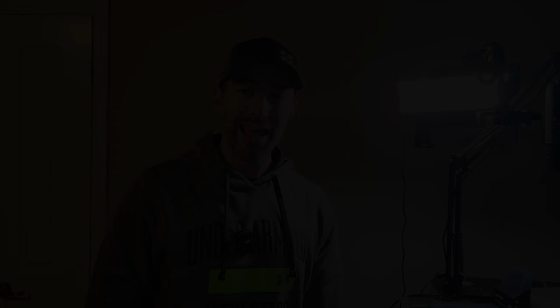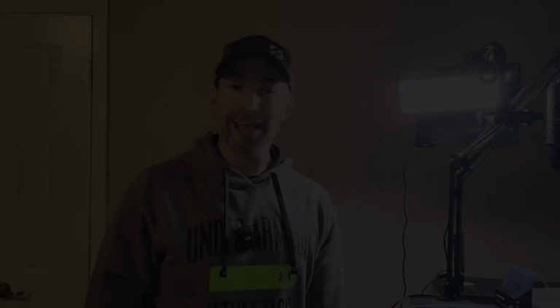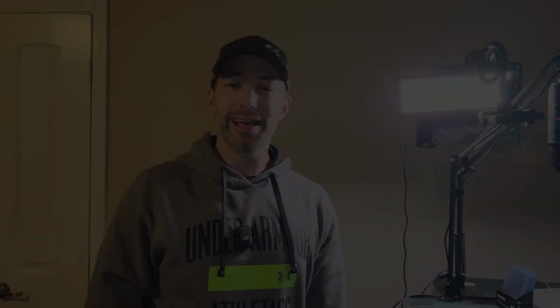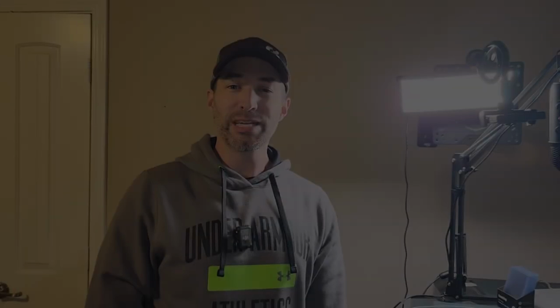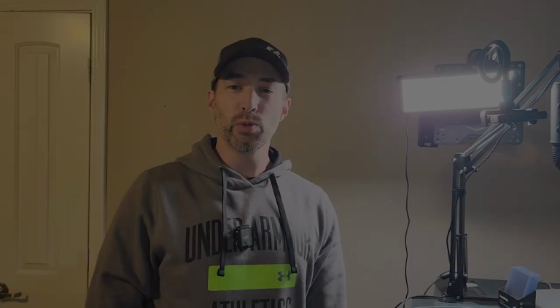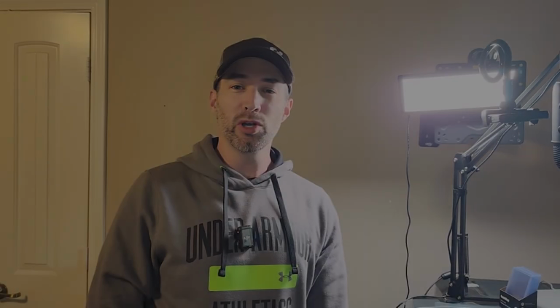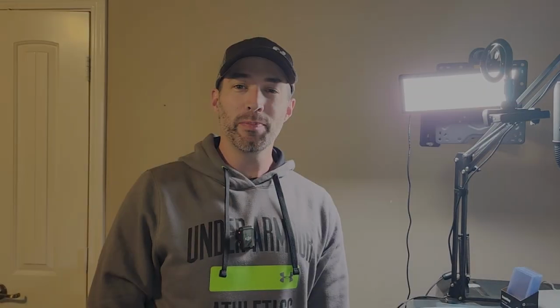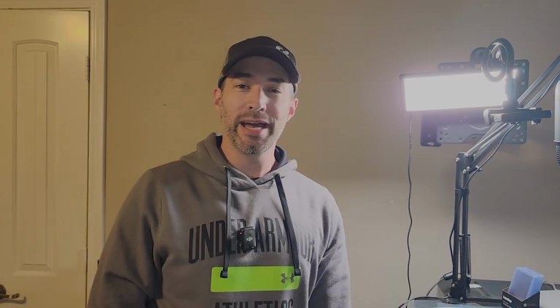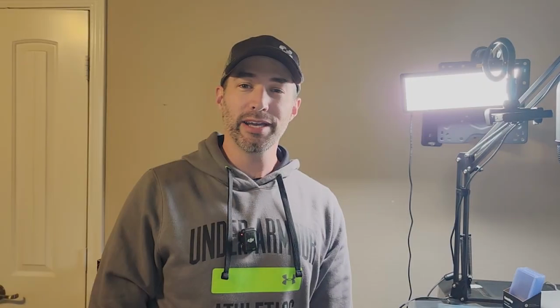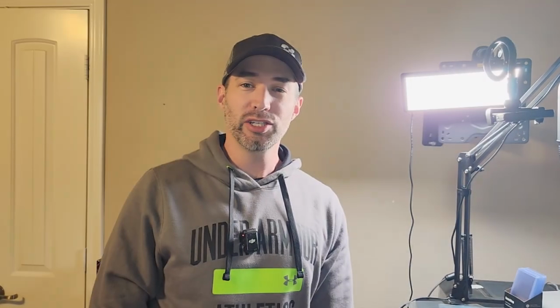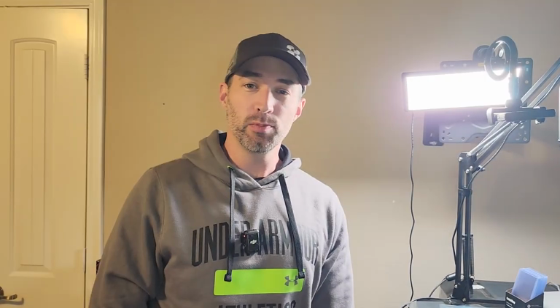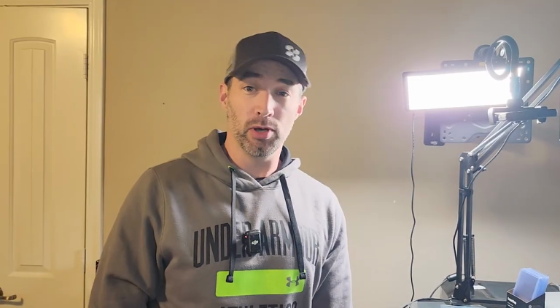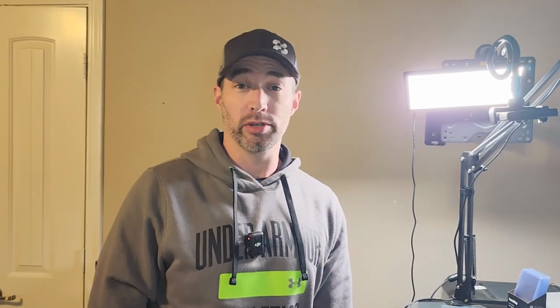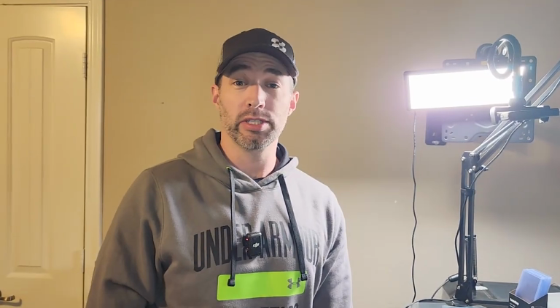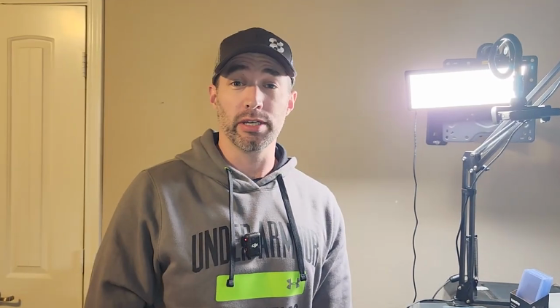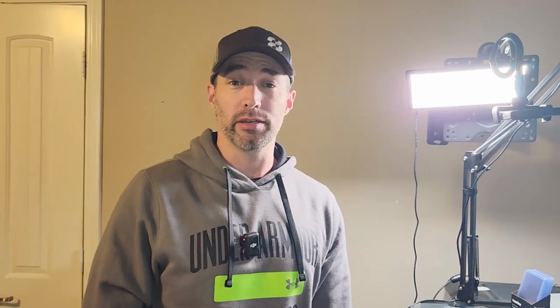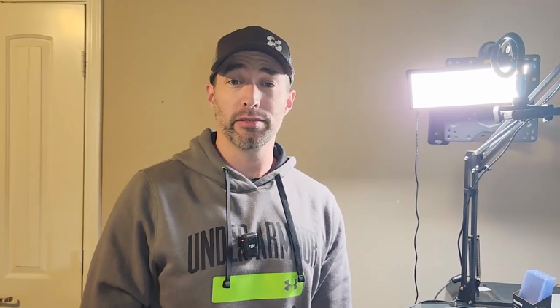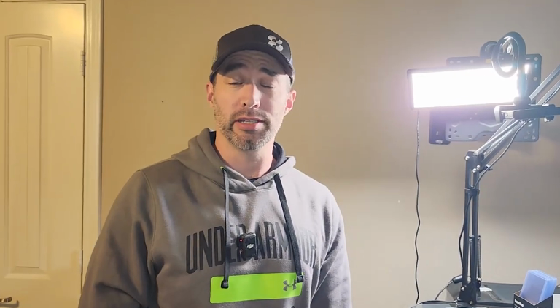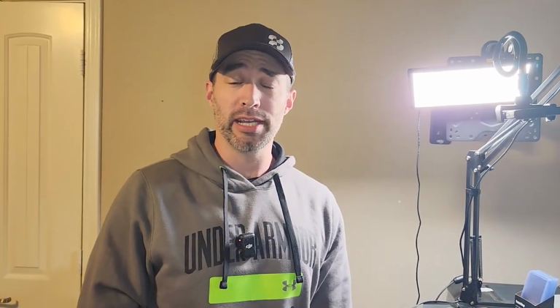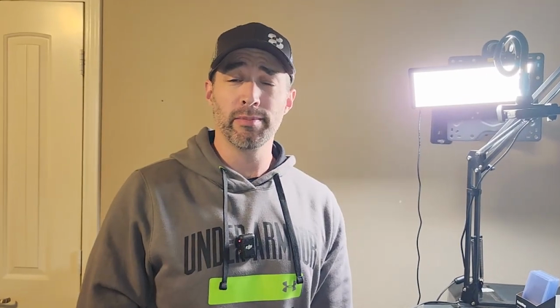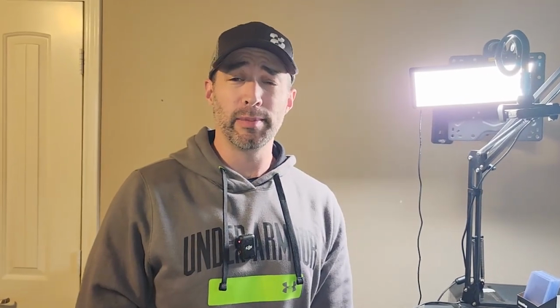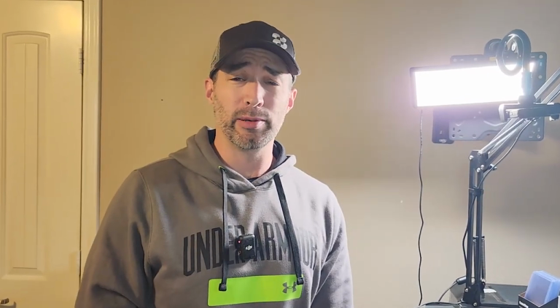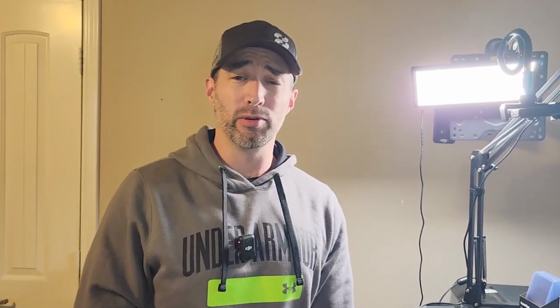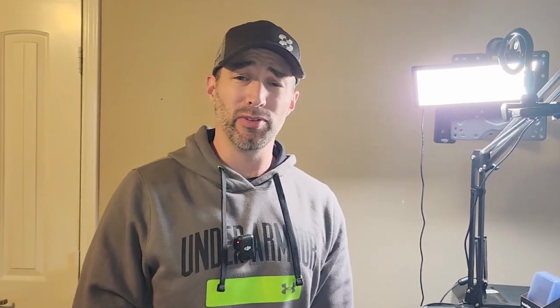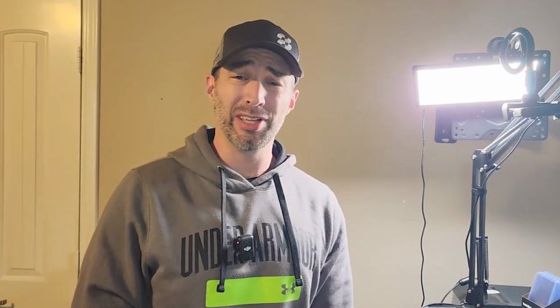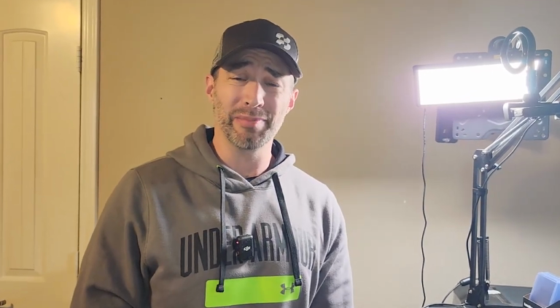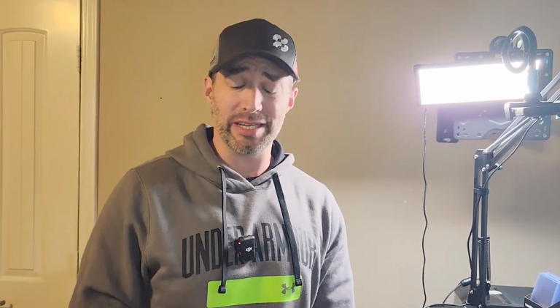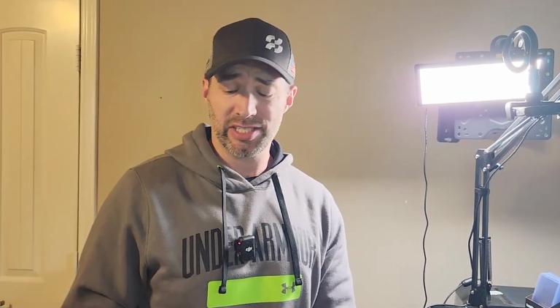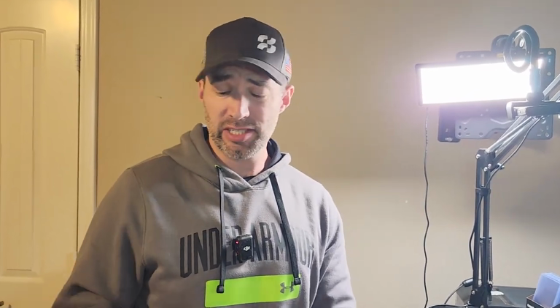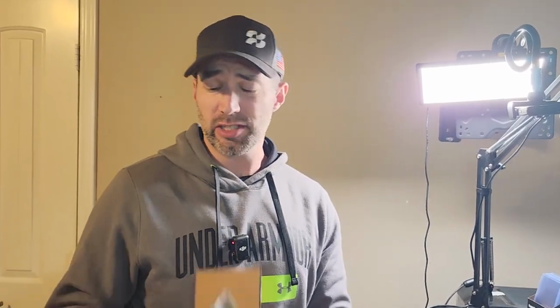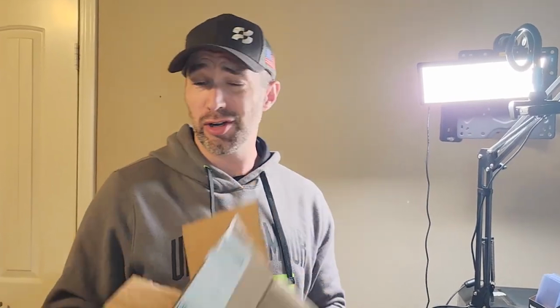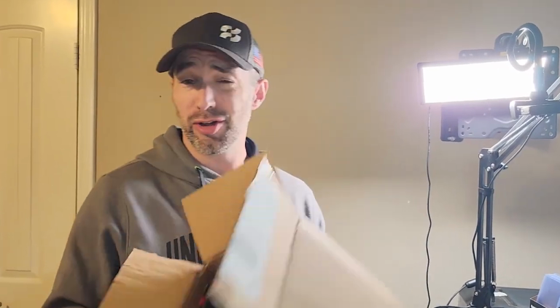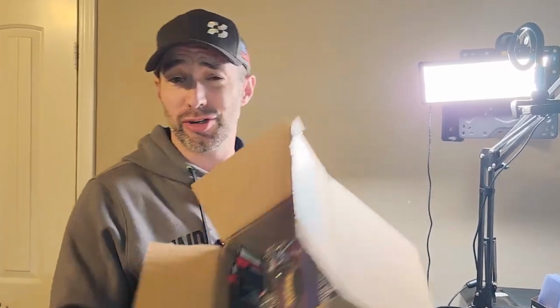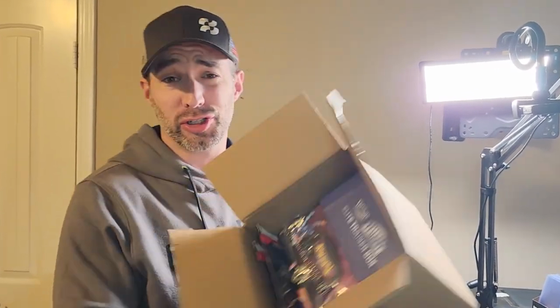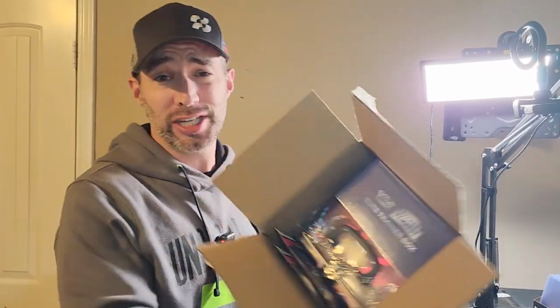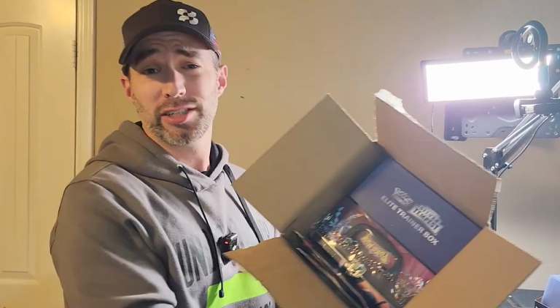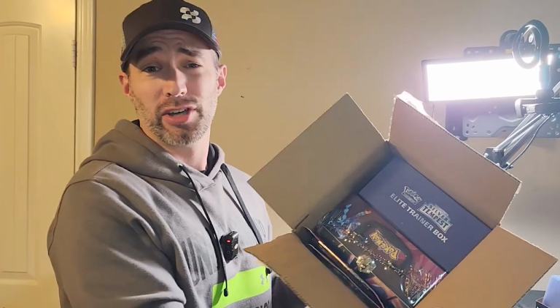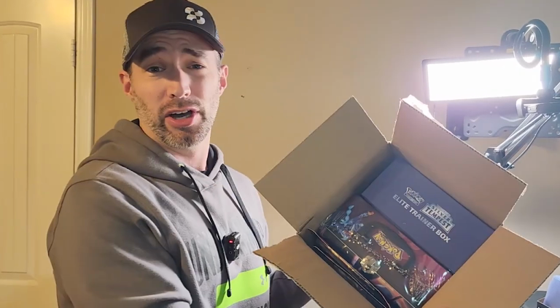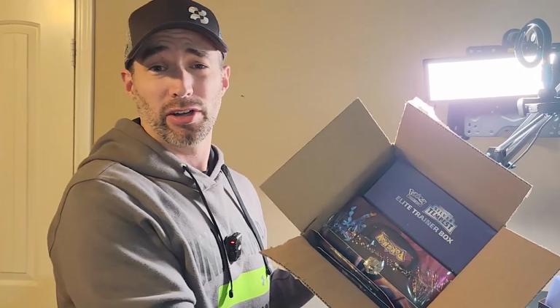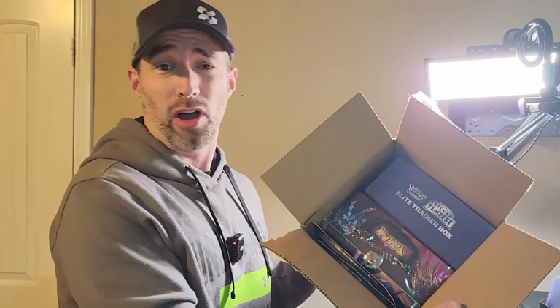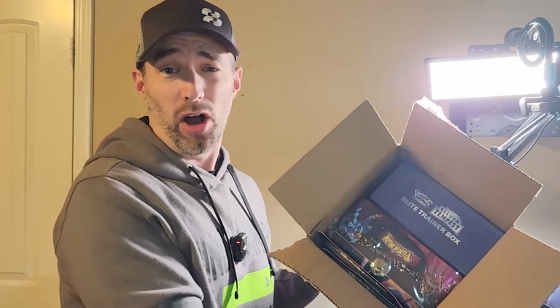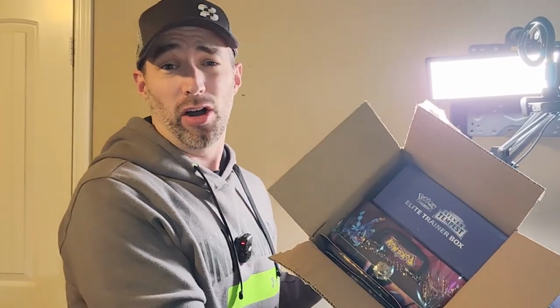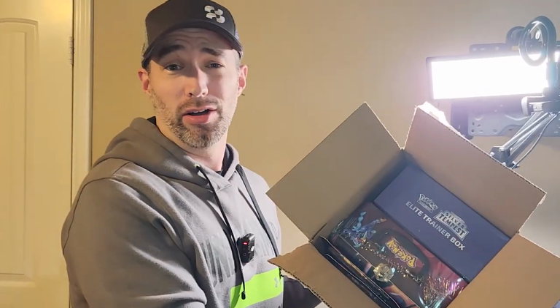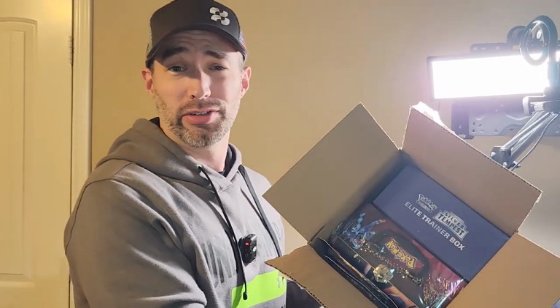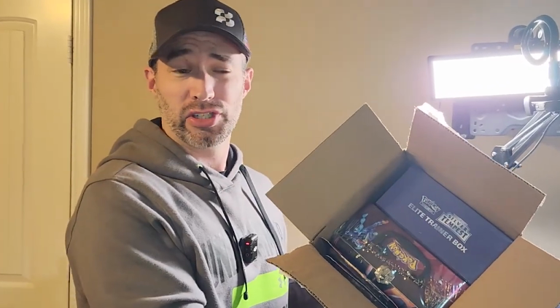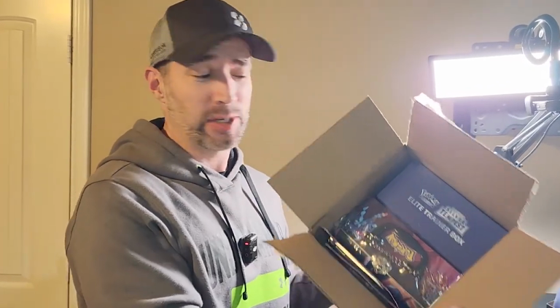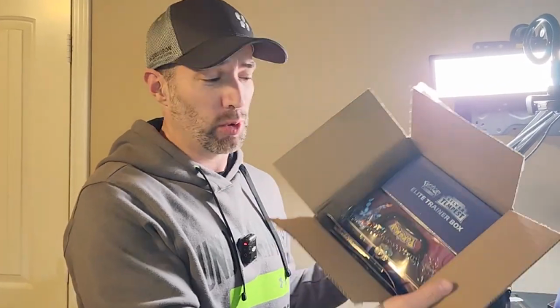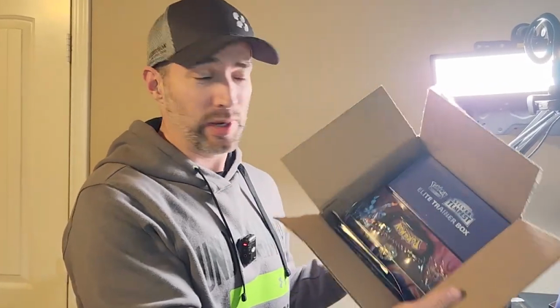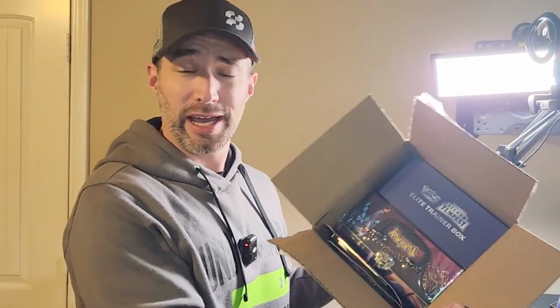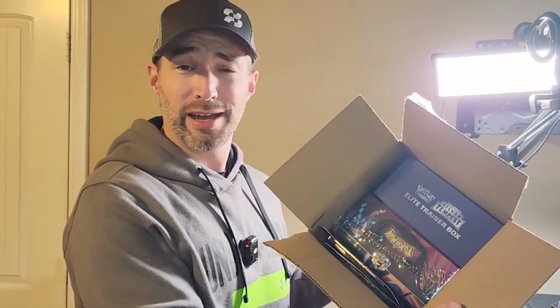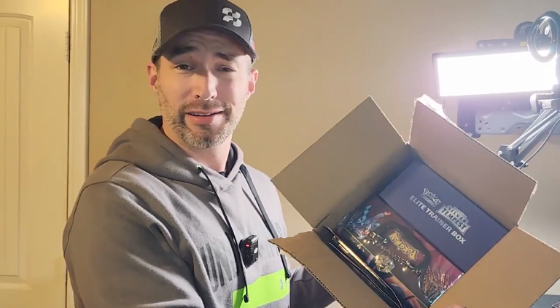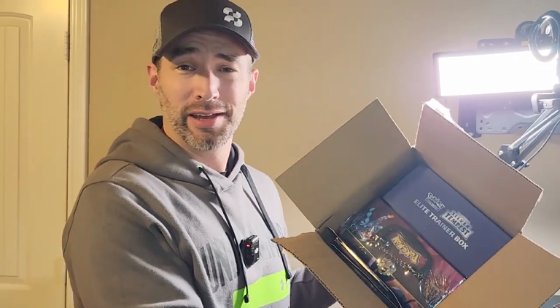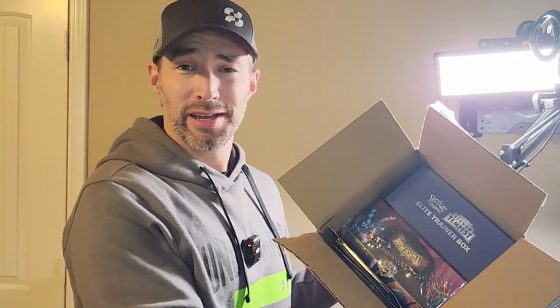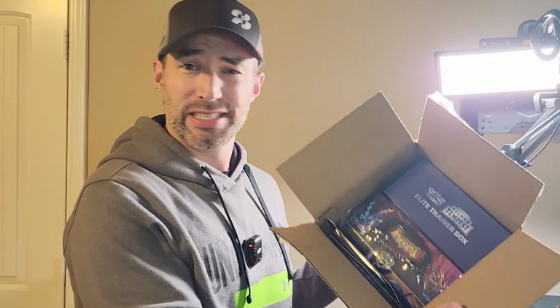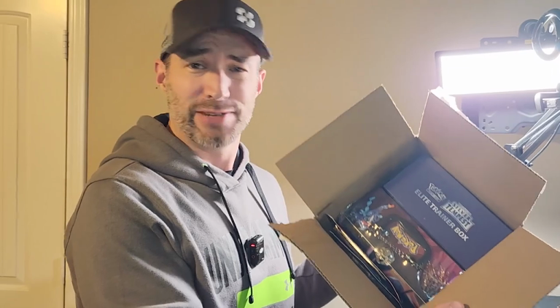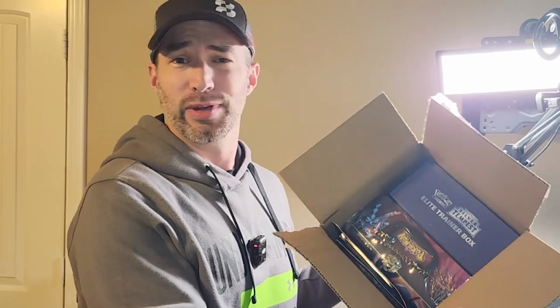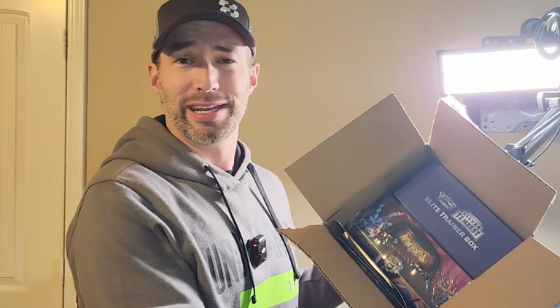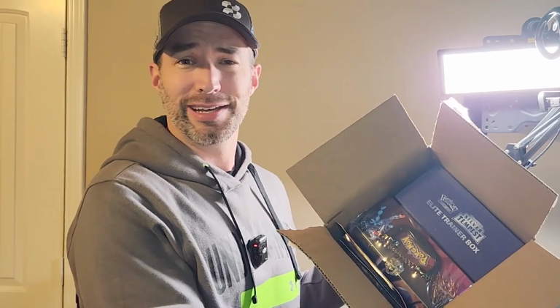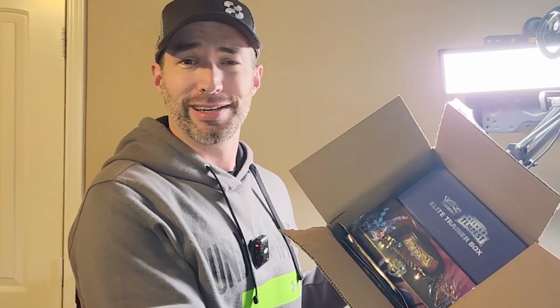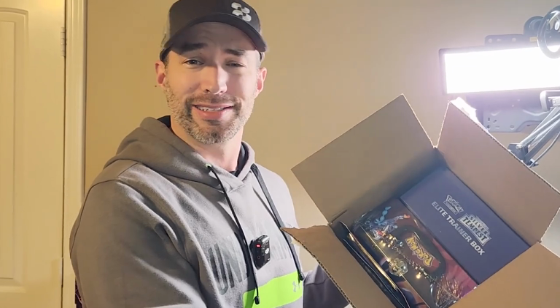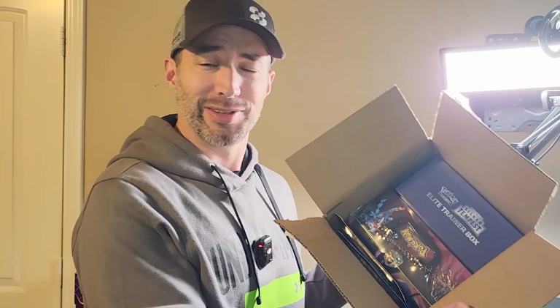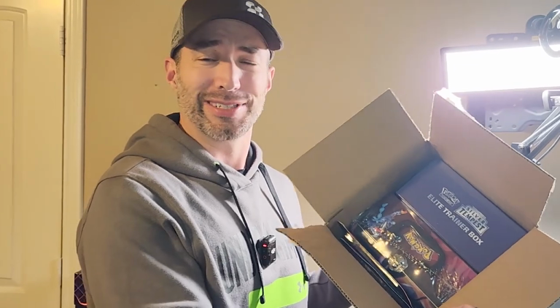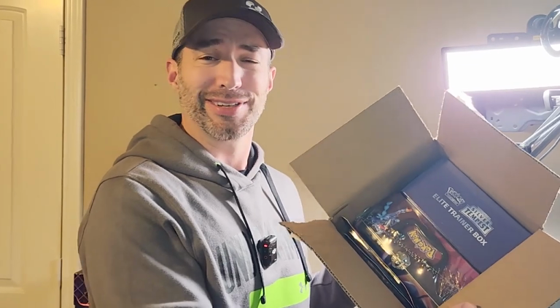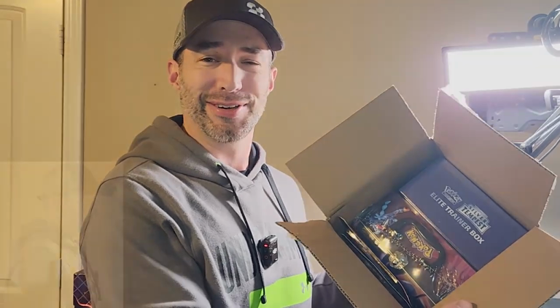Hey guys, welcome back to Poketech. Today I'm going to be revealing my $60 TikTok haul to see what we got, see if we get any hits. Let's go.